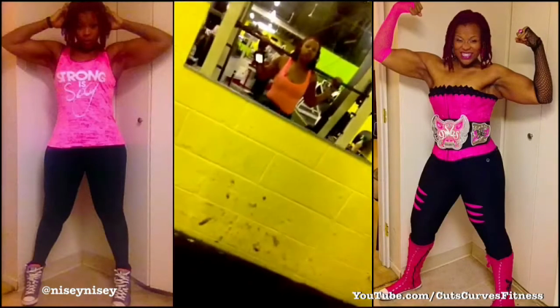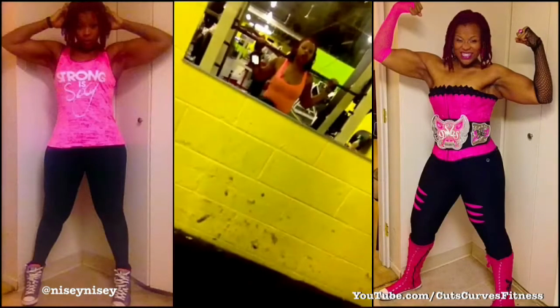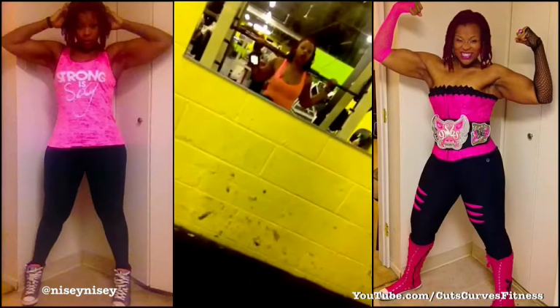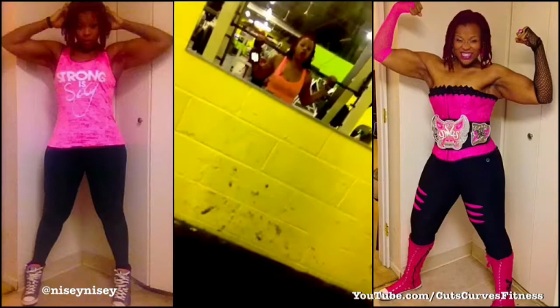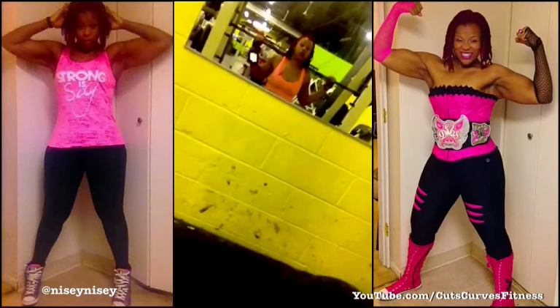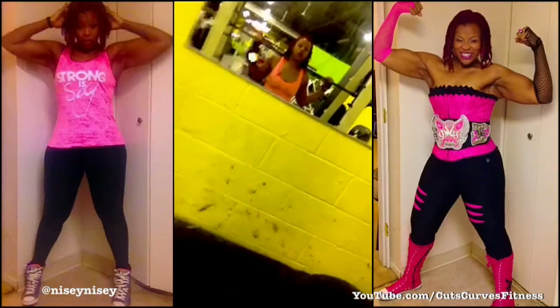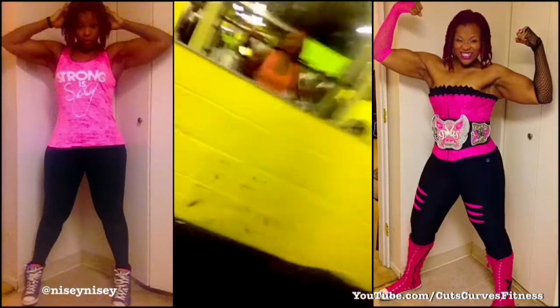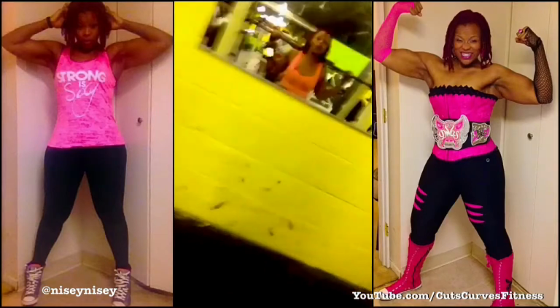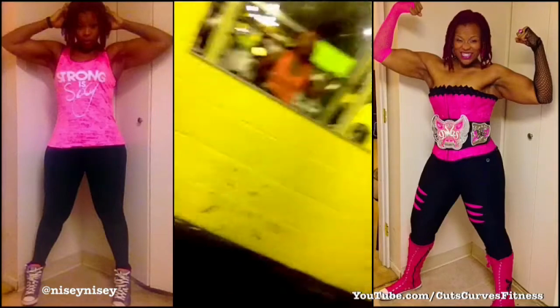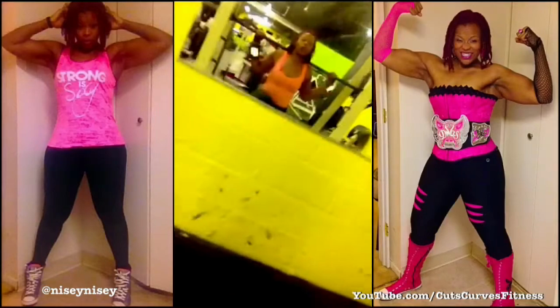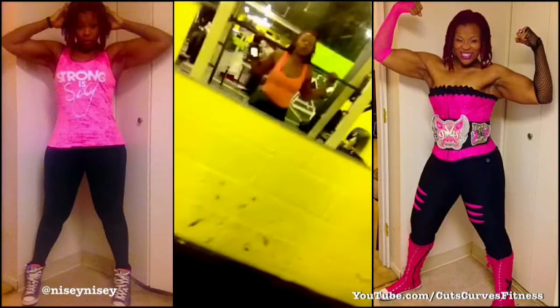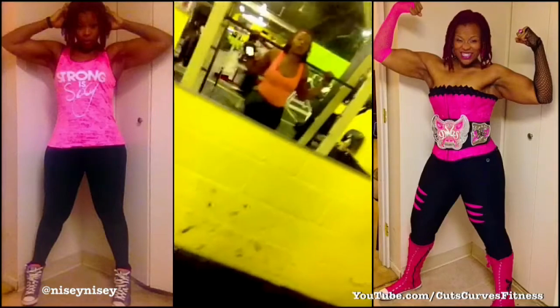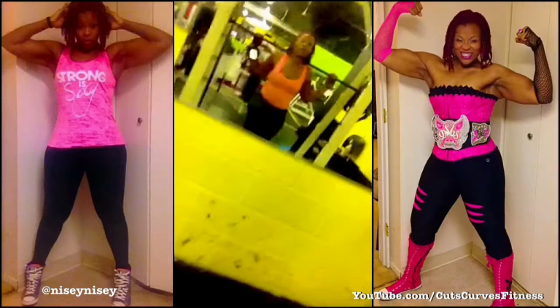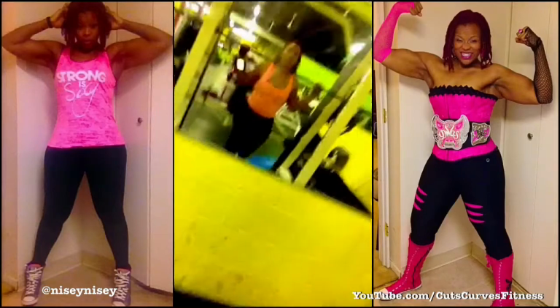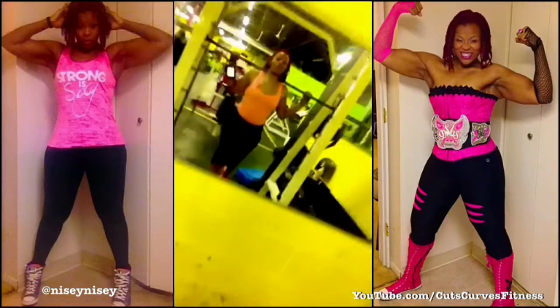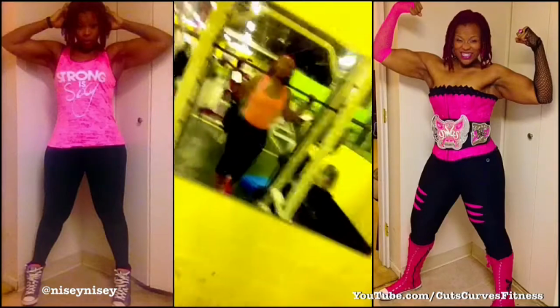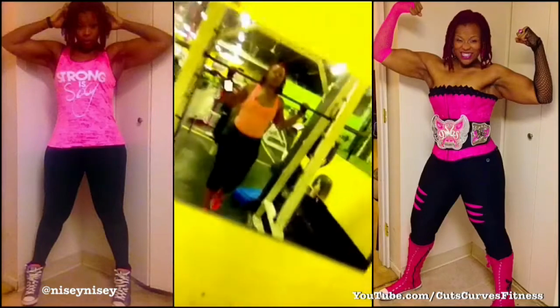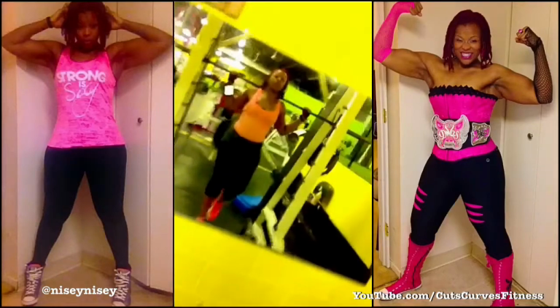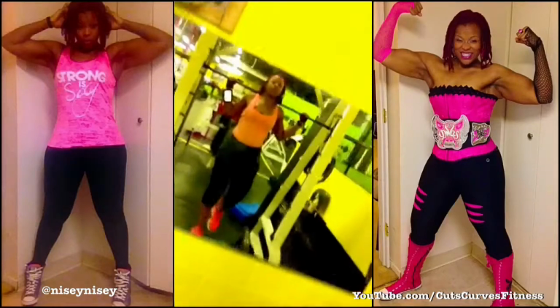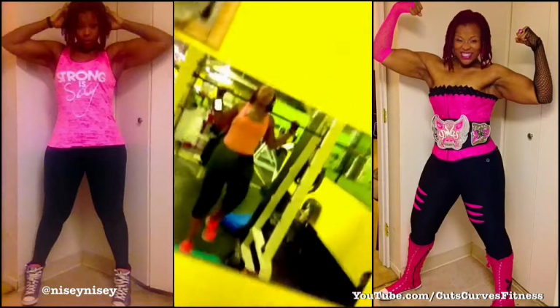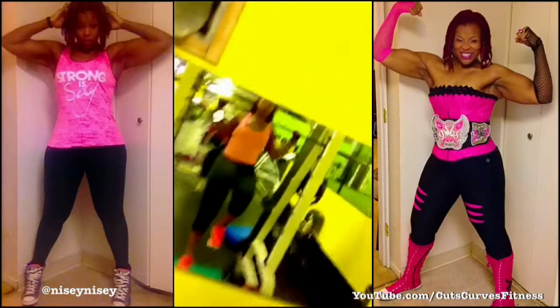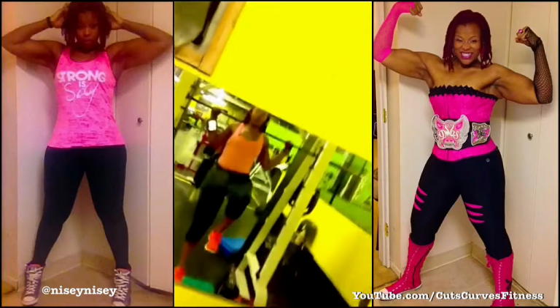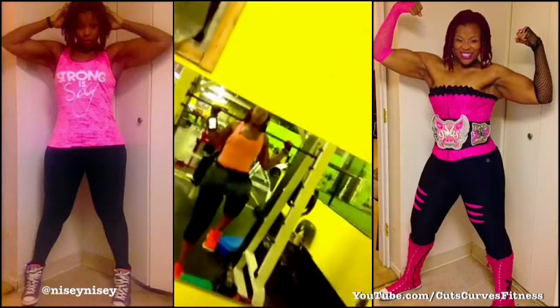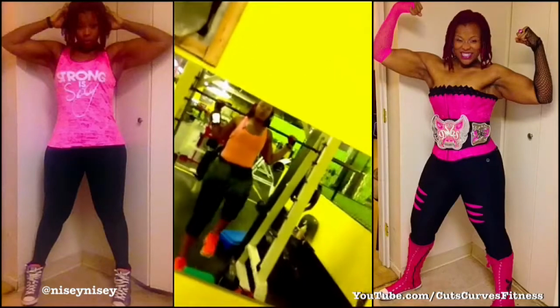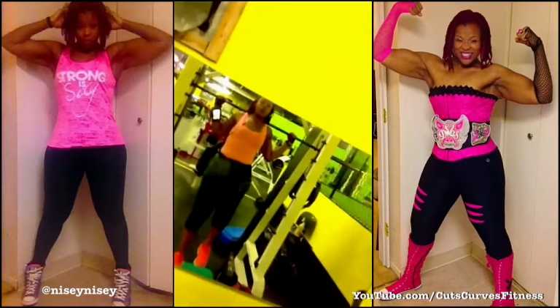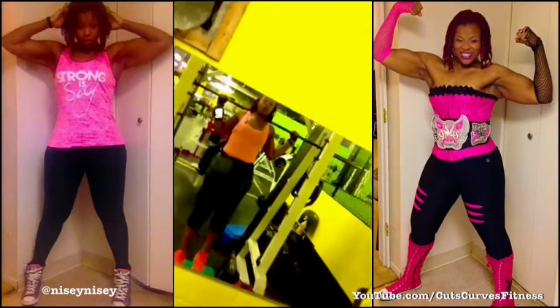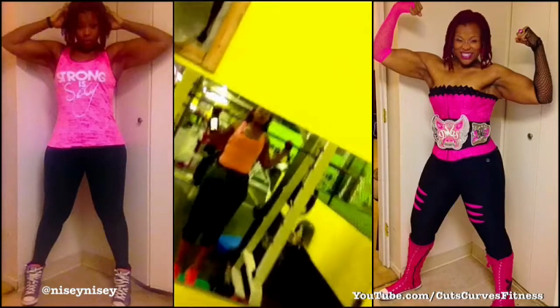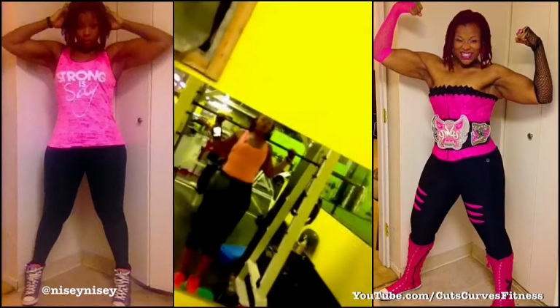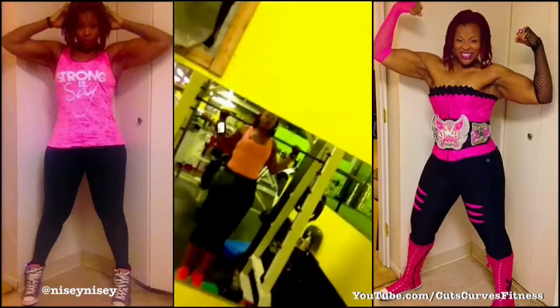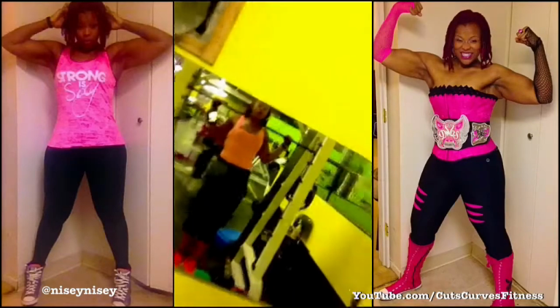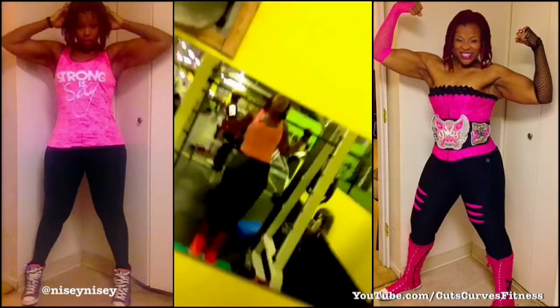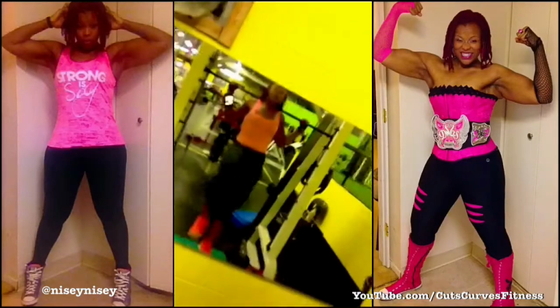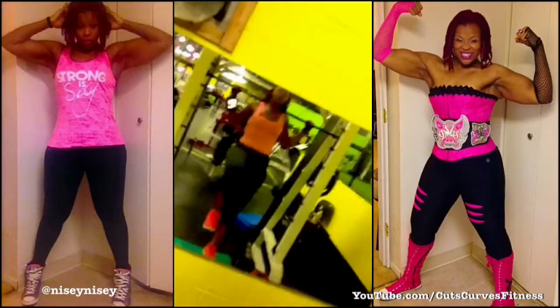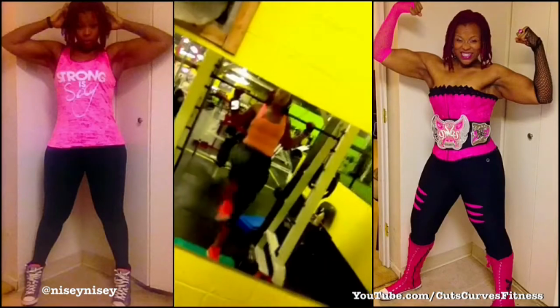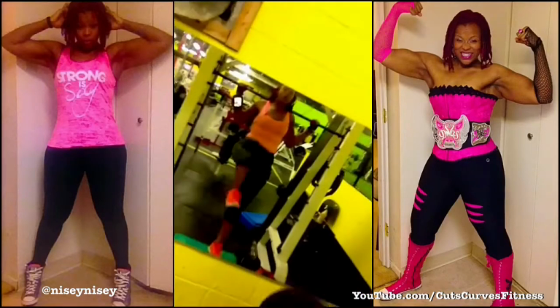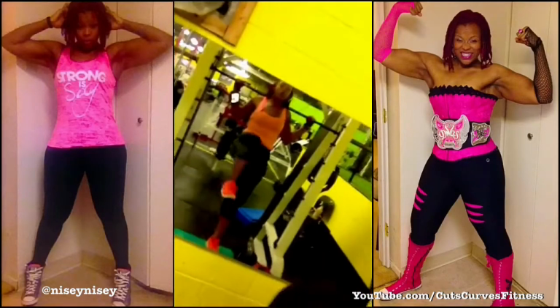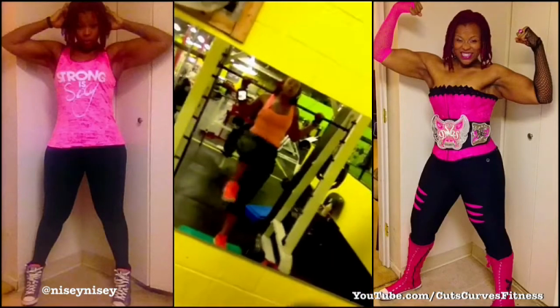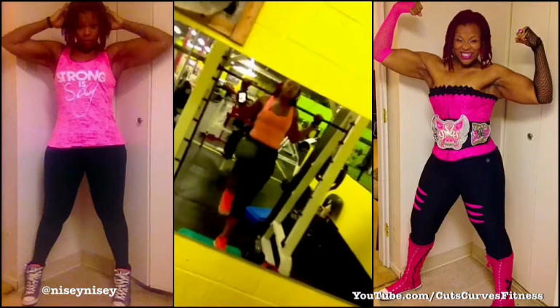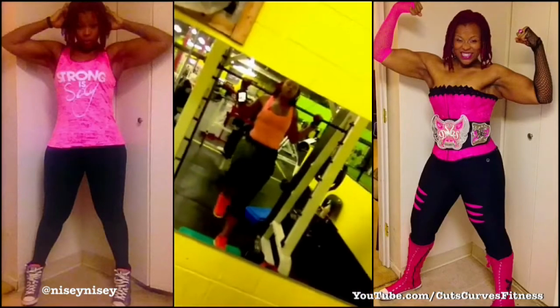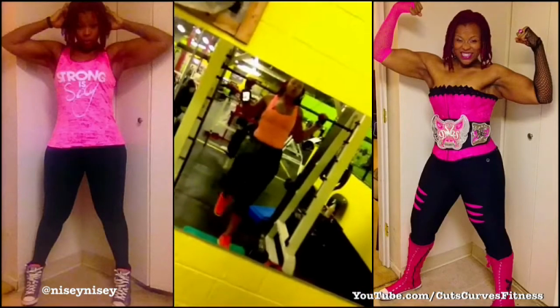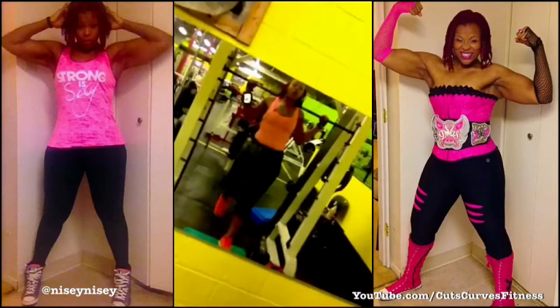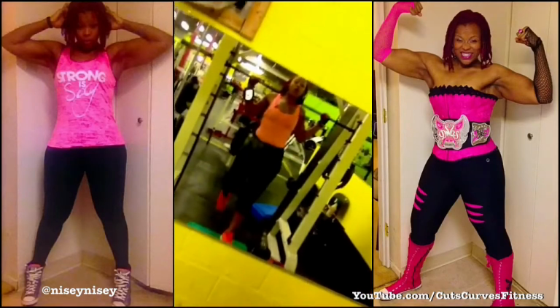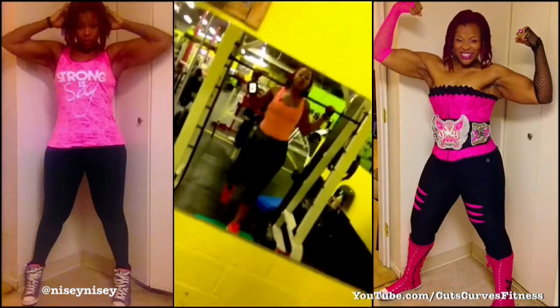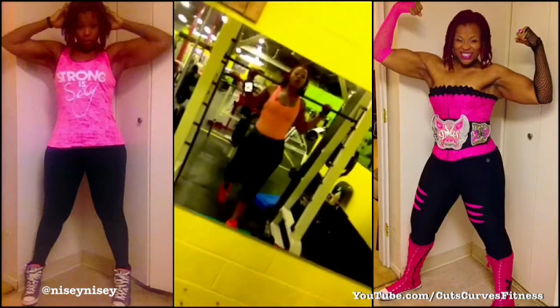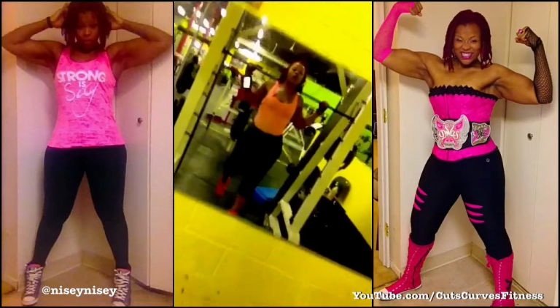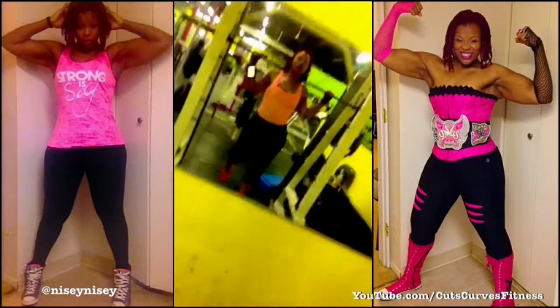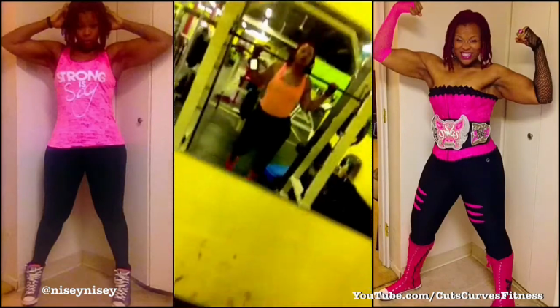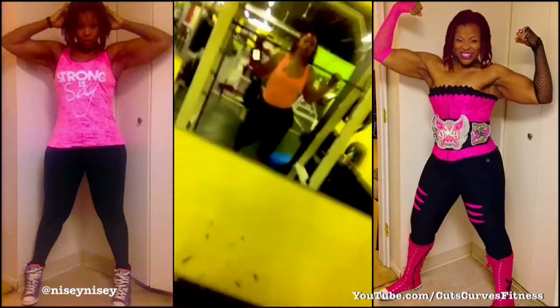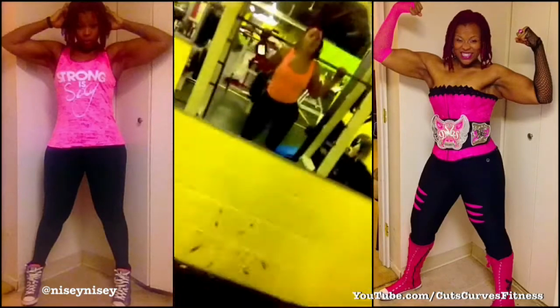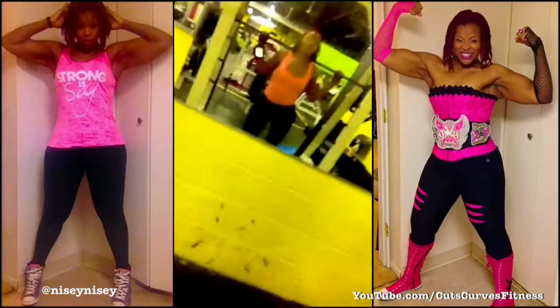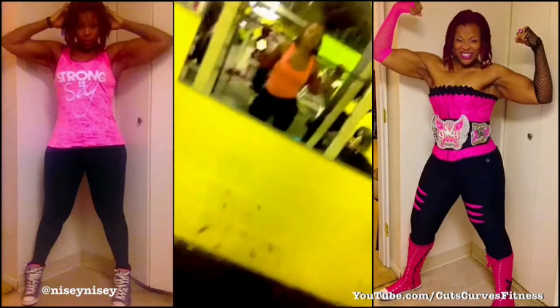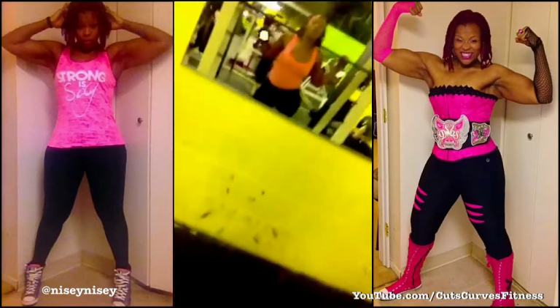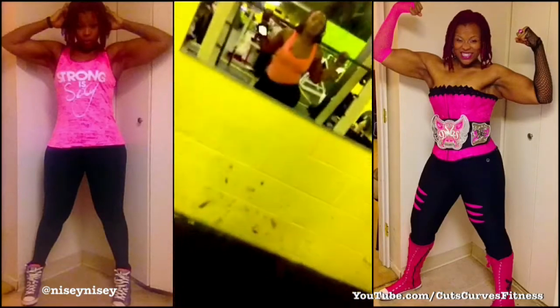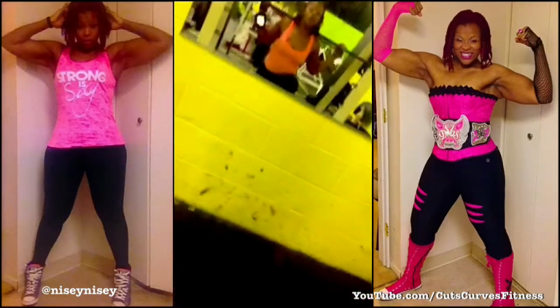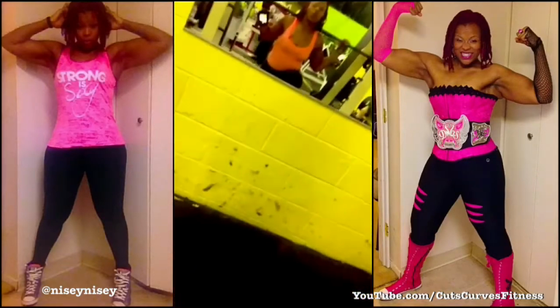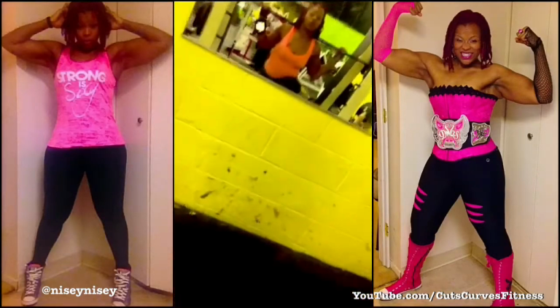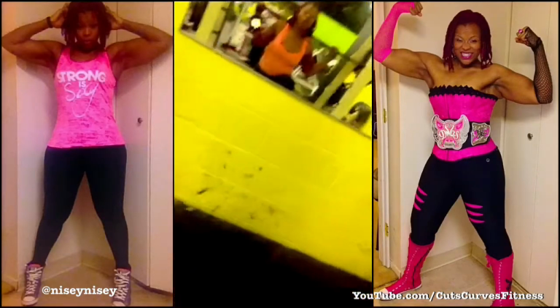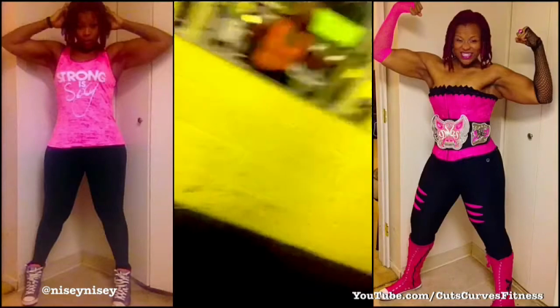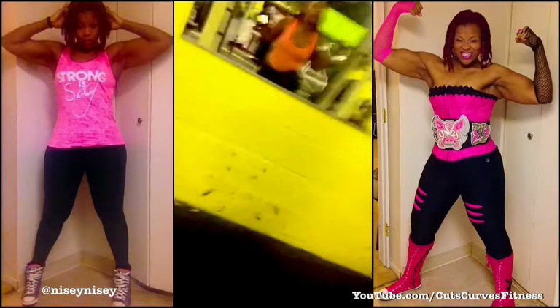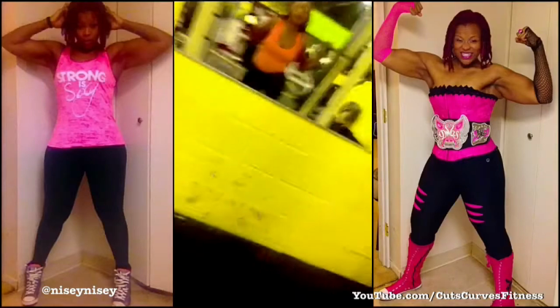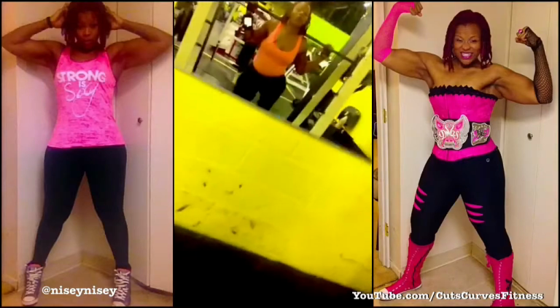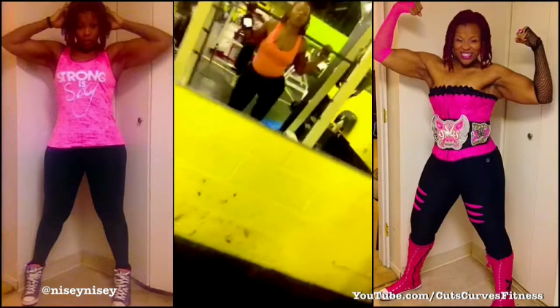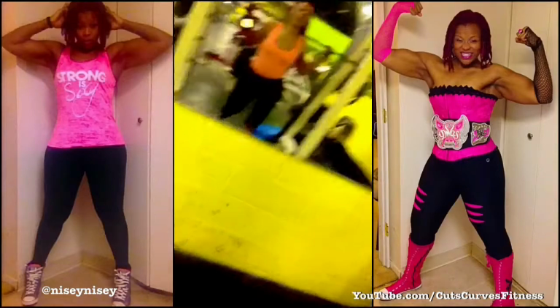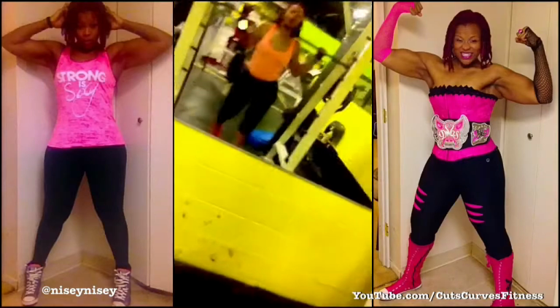Today we're gonna do alternating single leg reverse lunges into a step up.